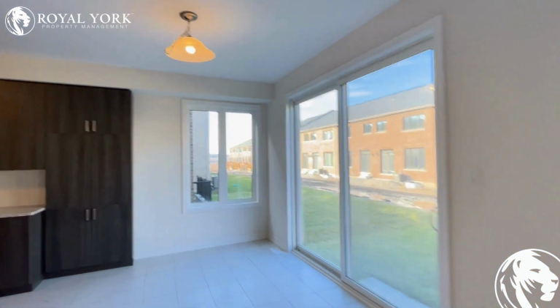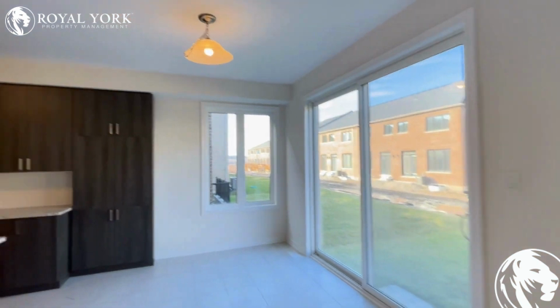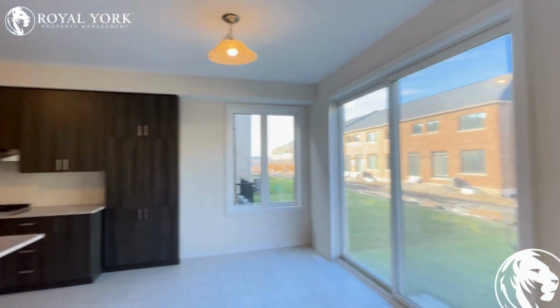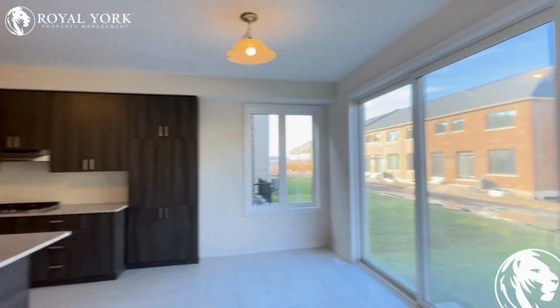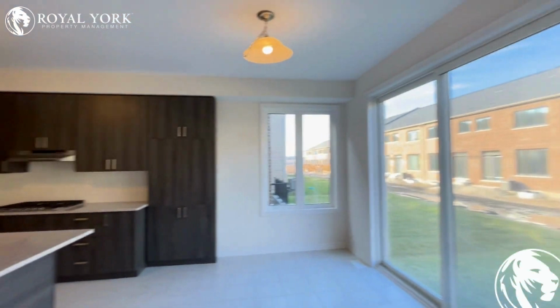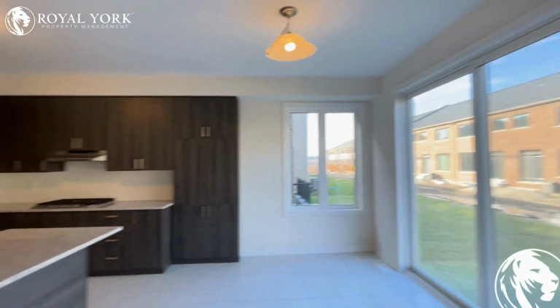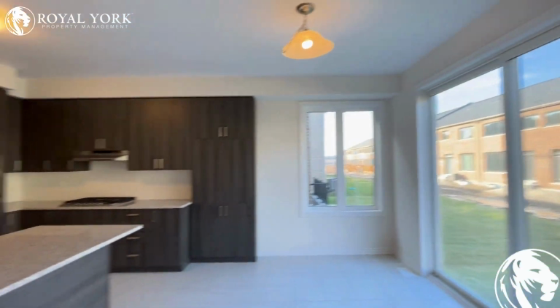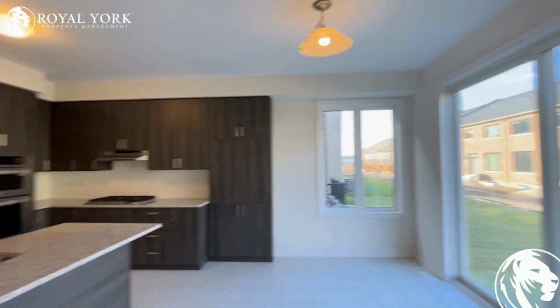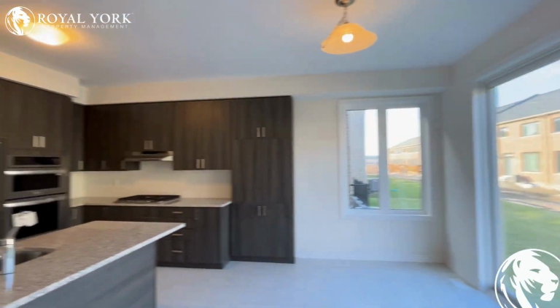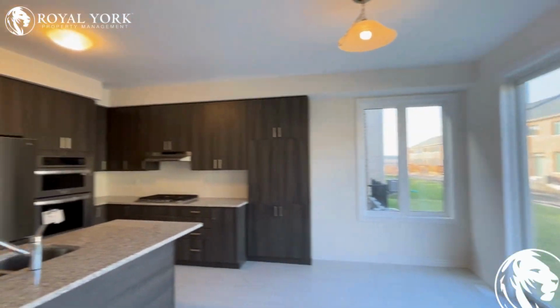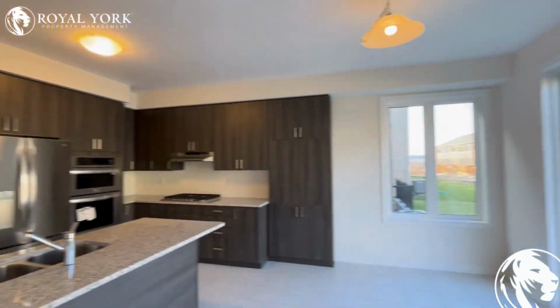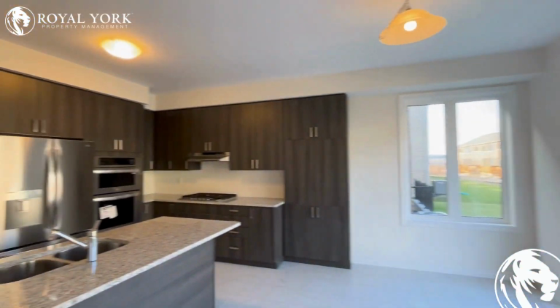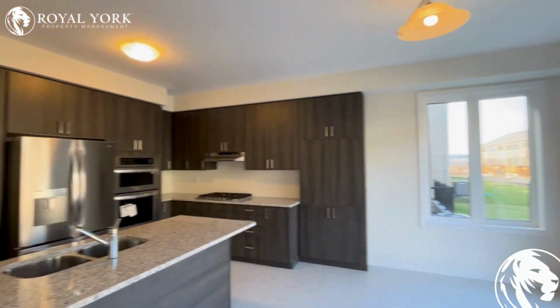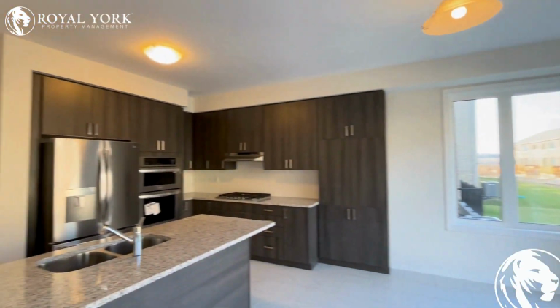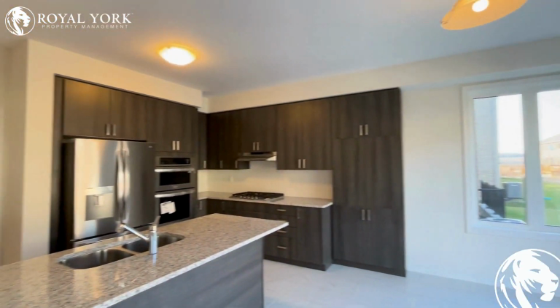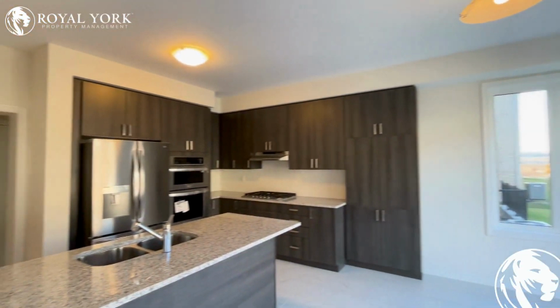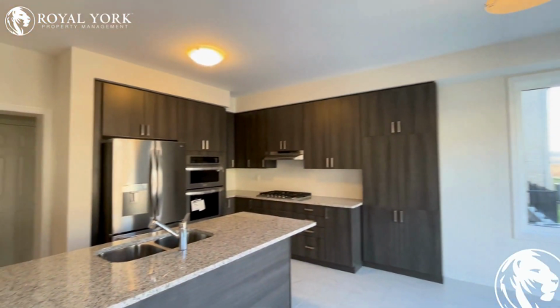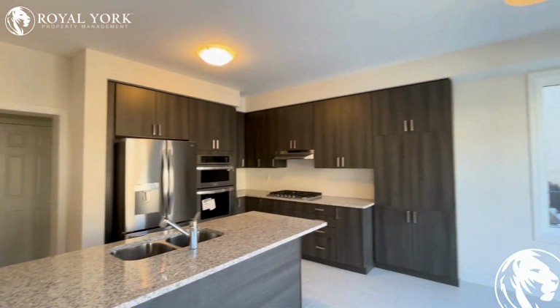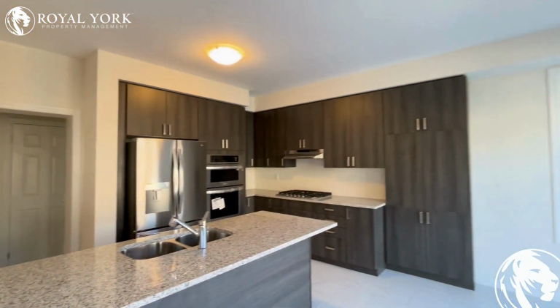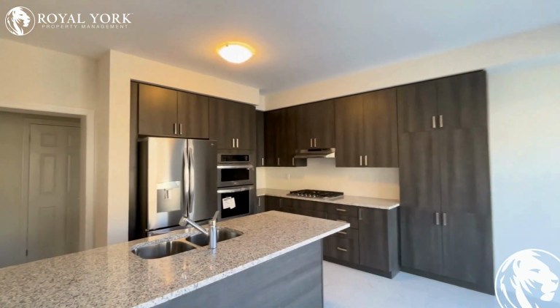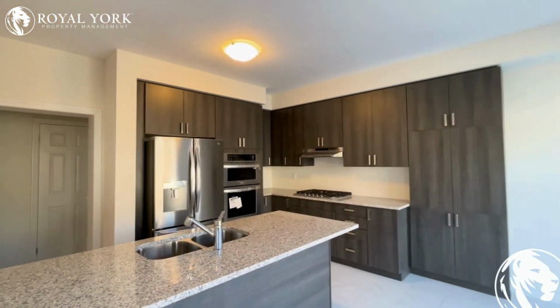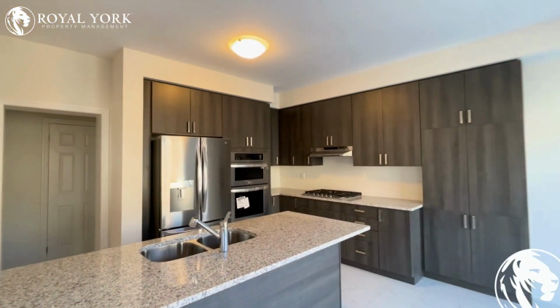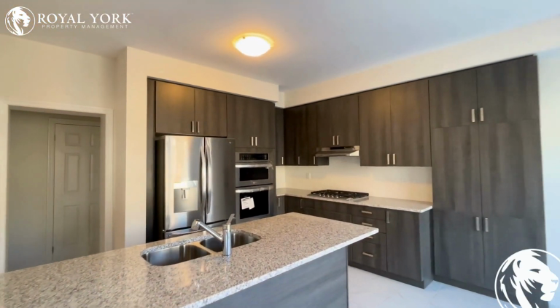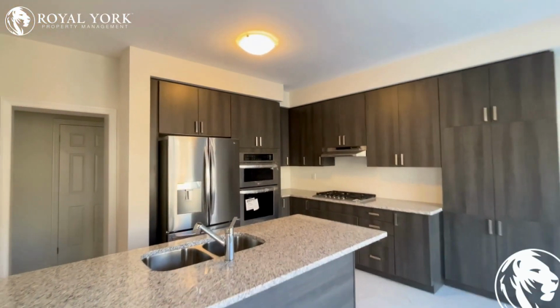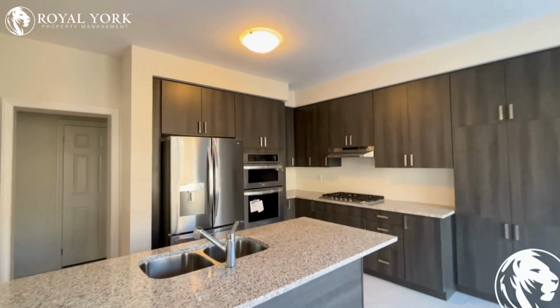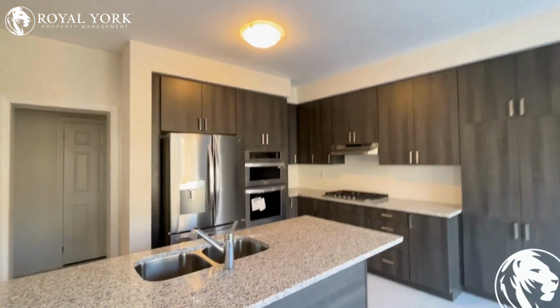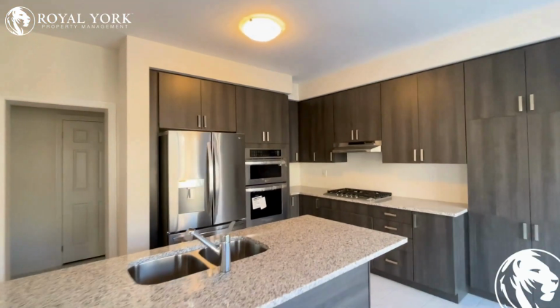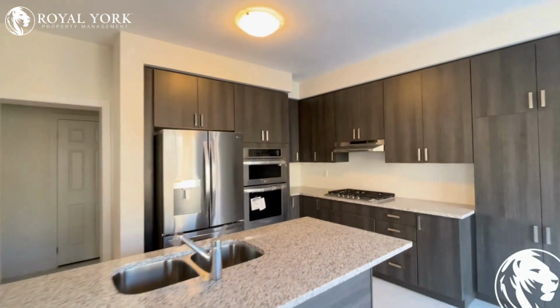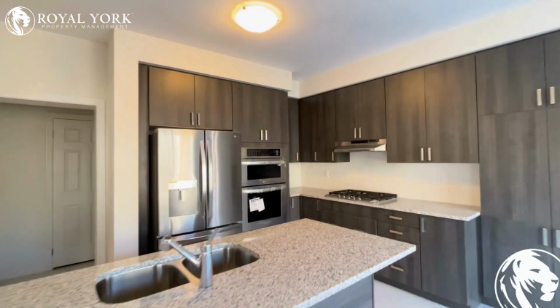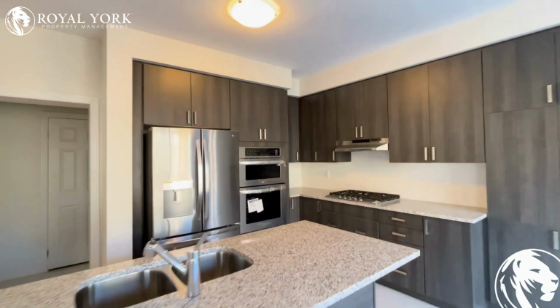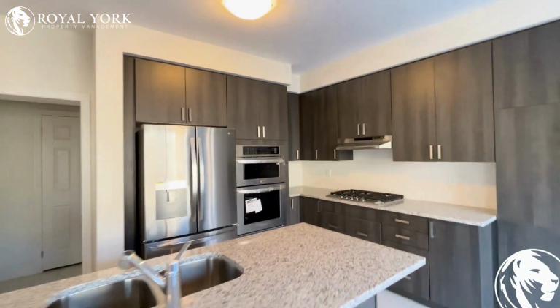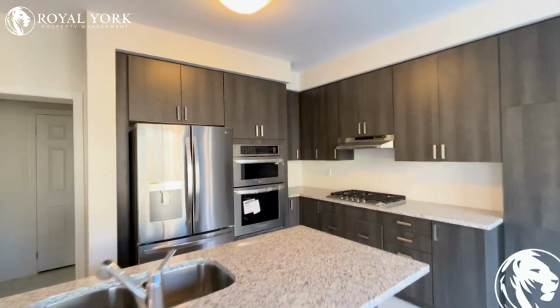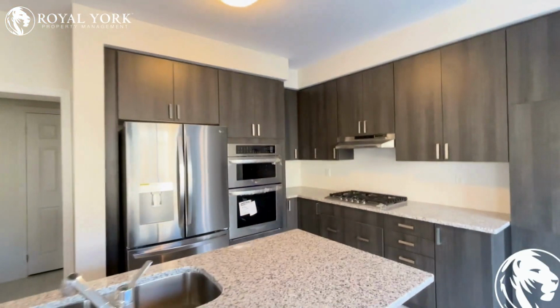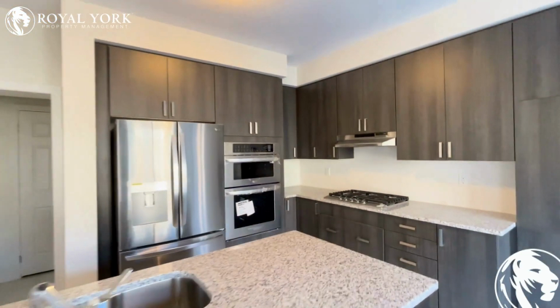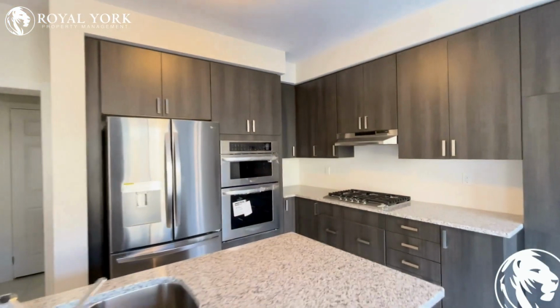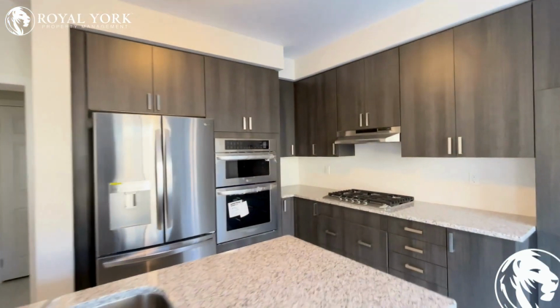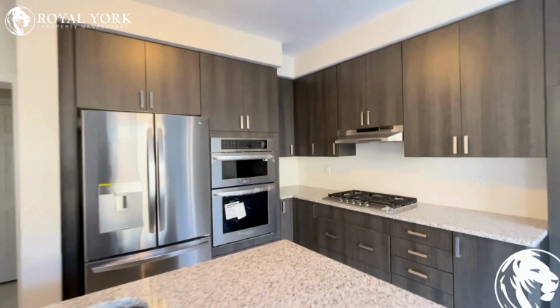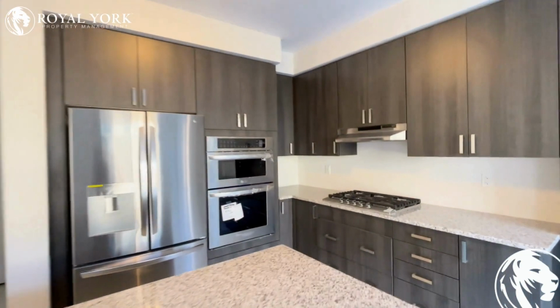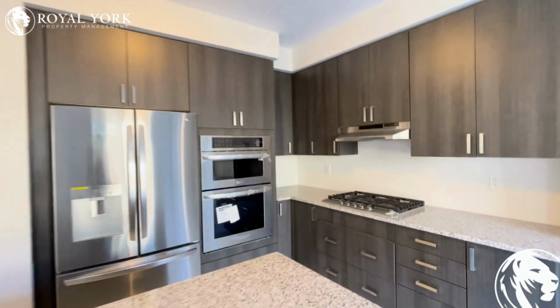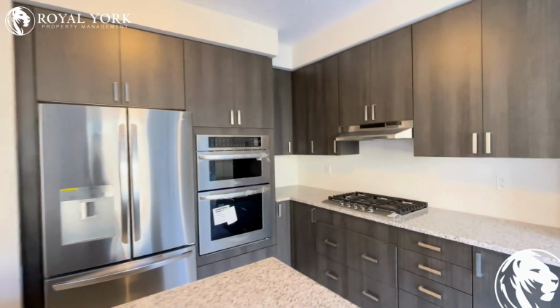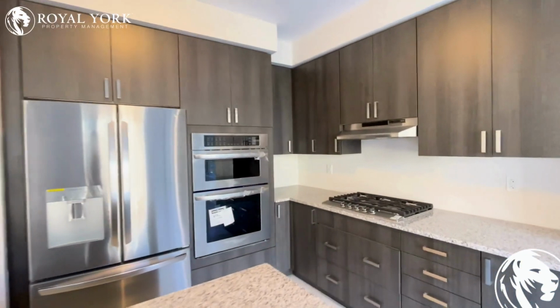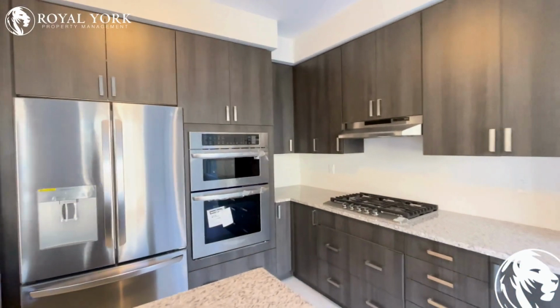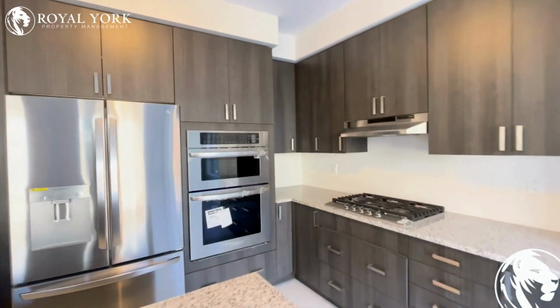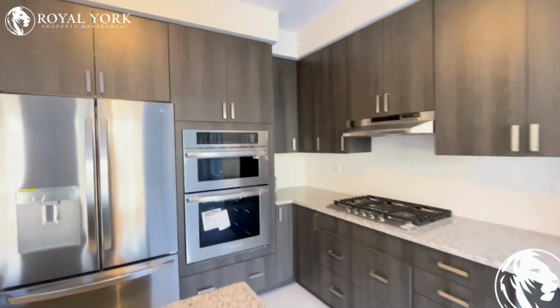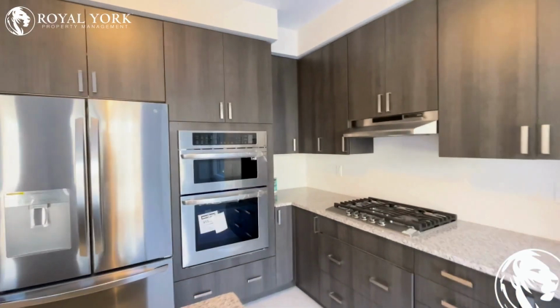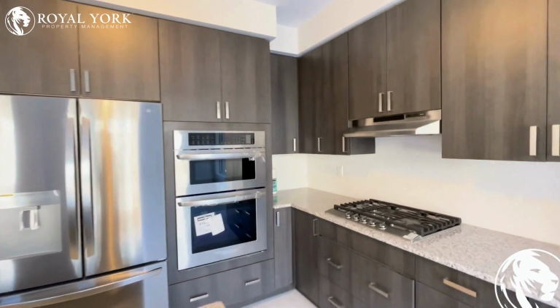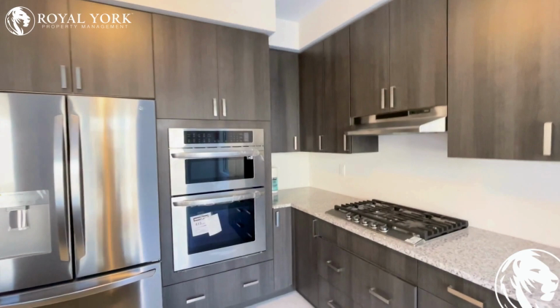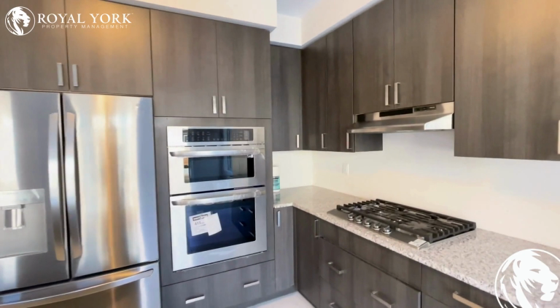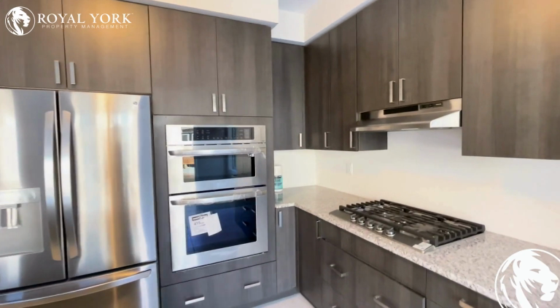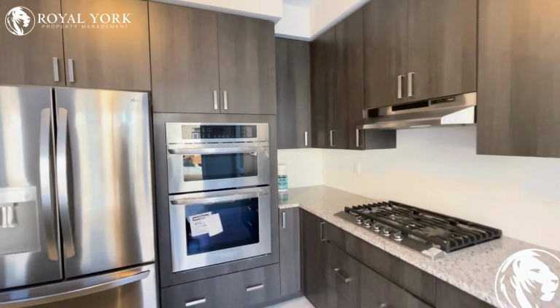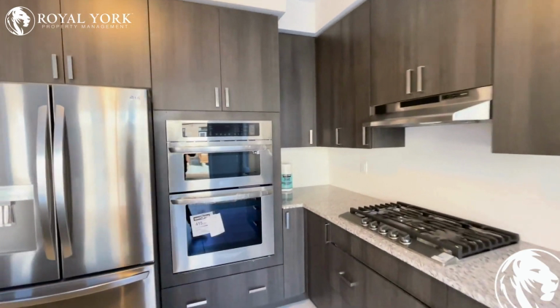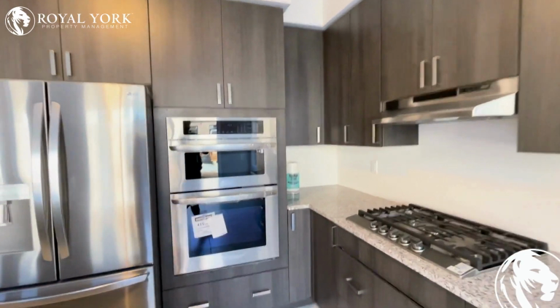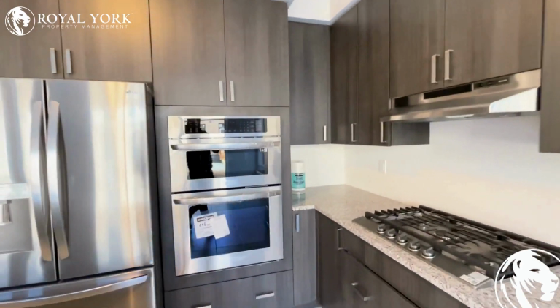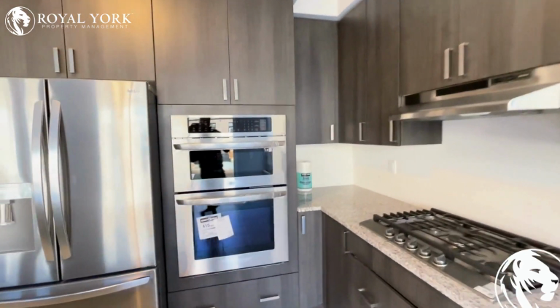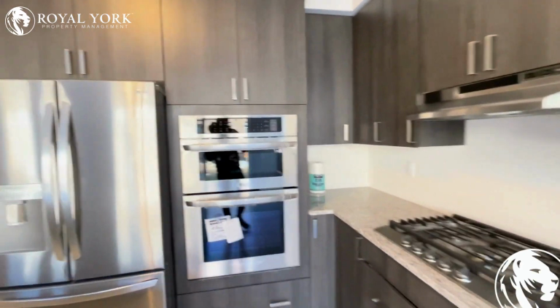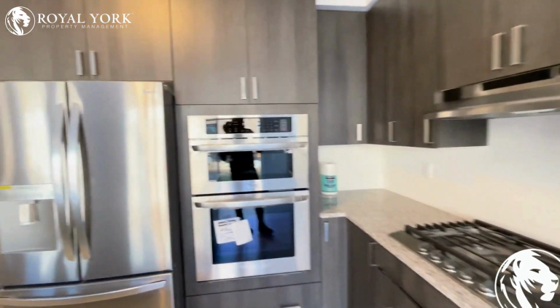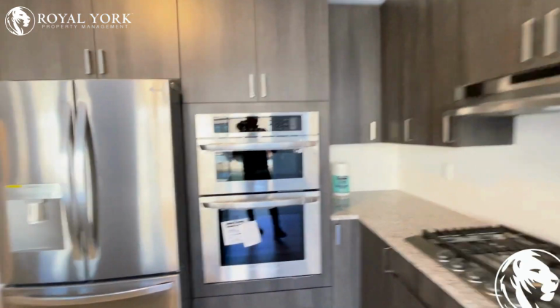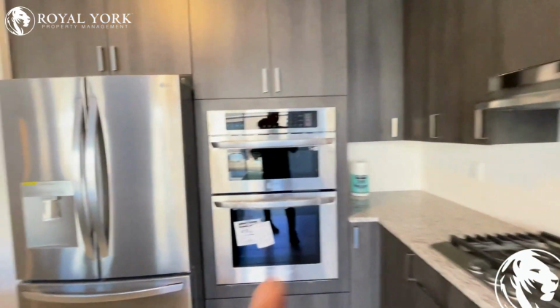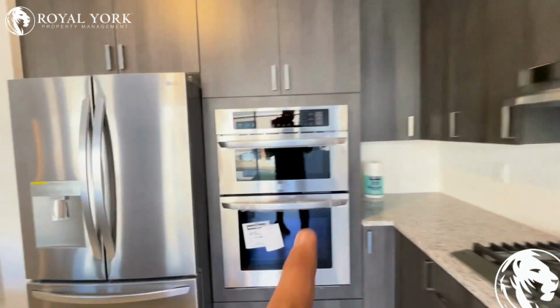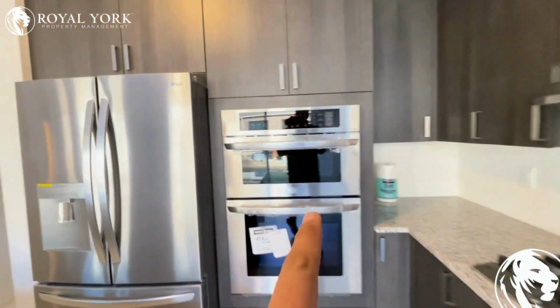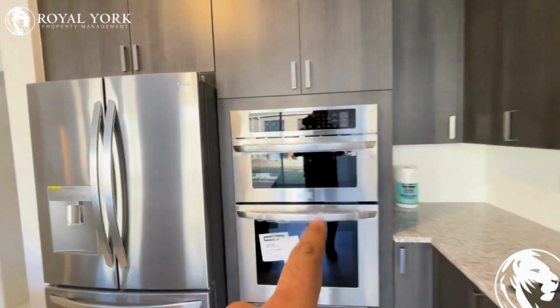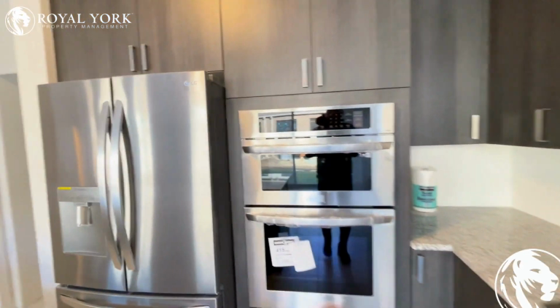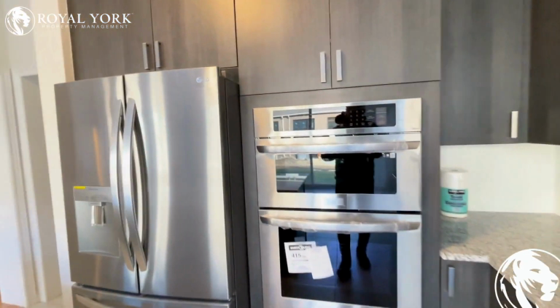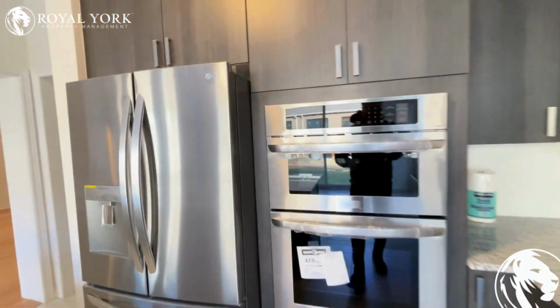Here is the kitchen, with brand new appliances.